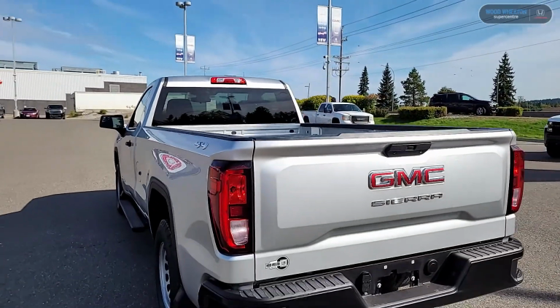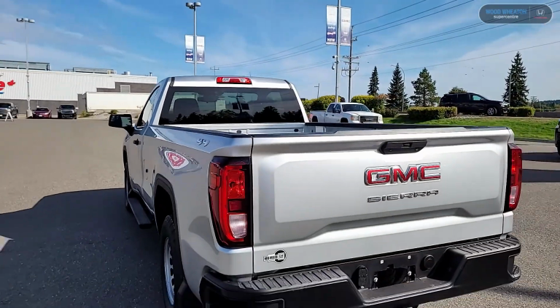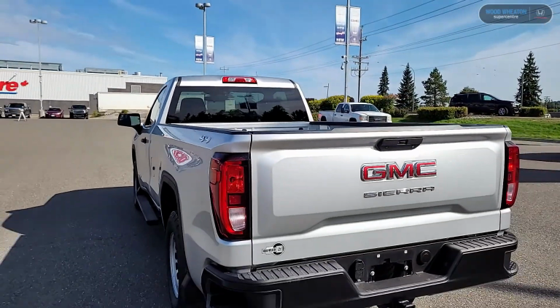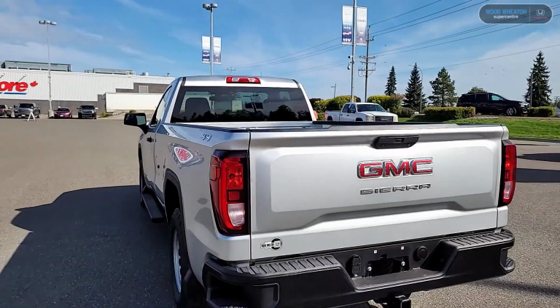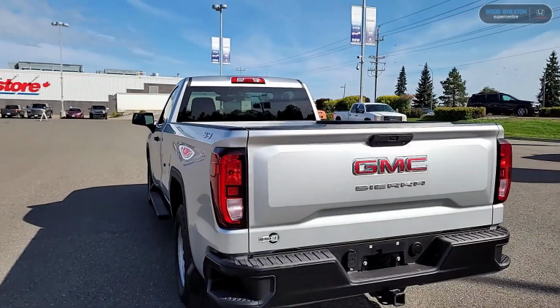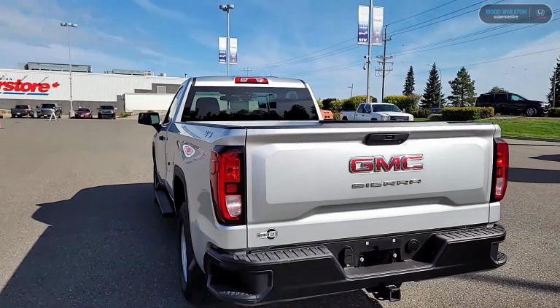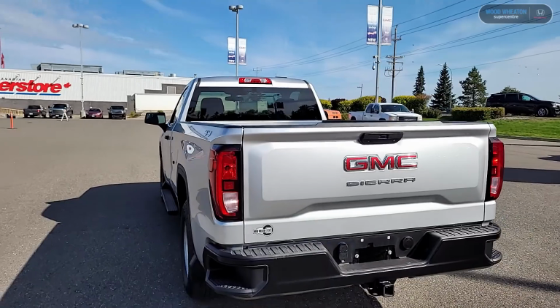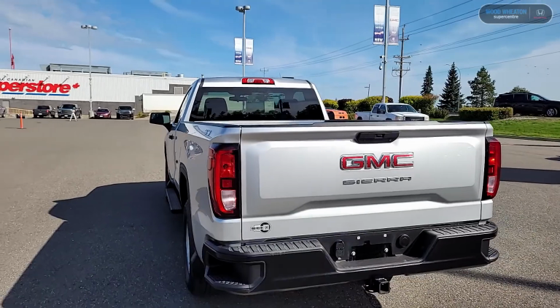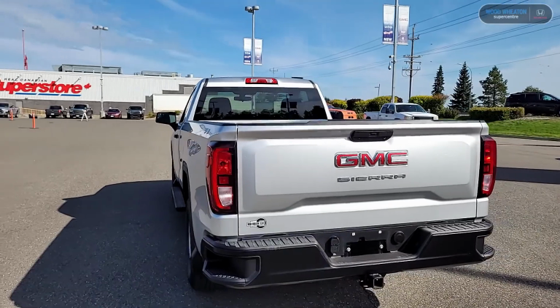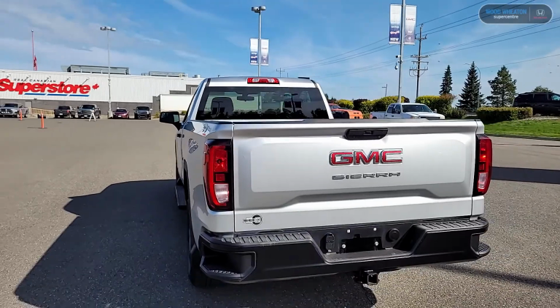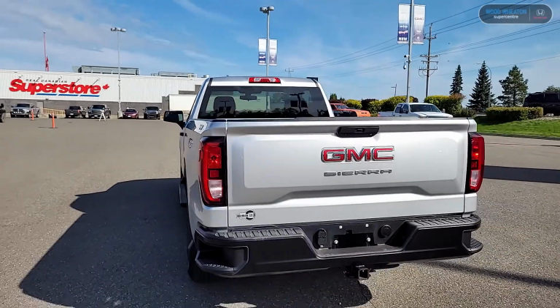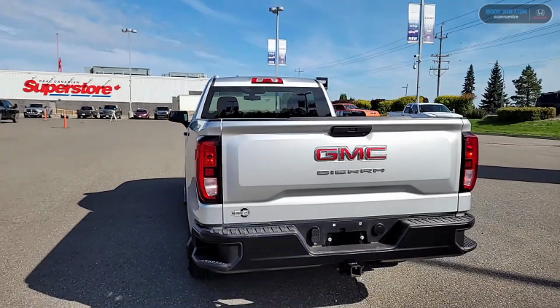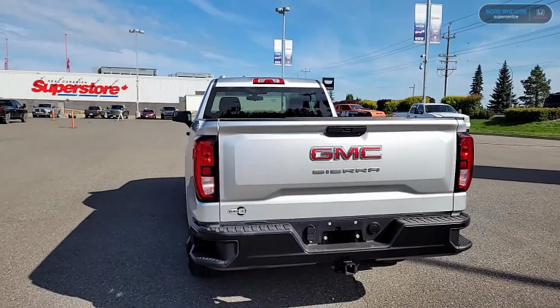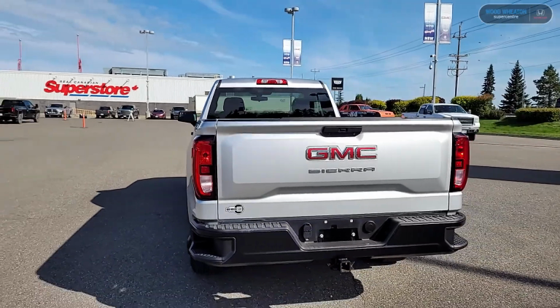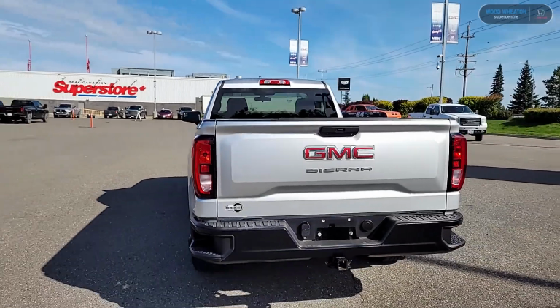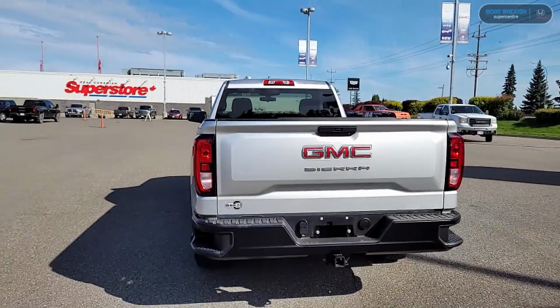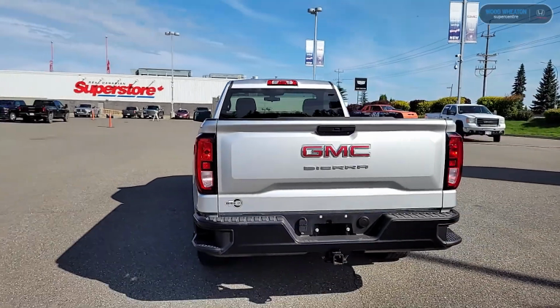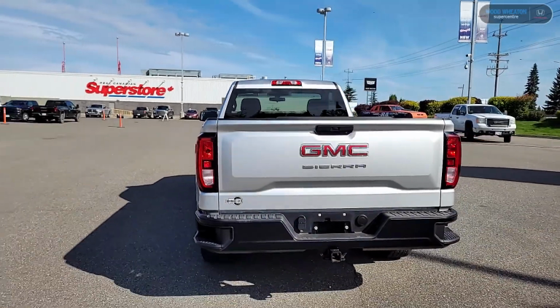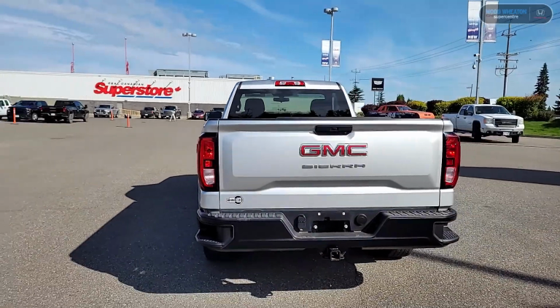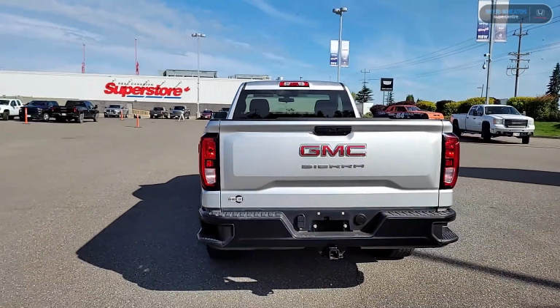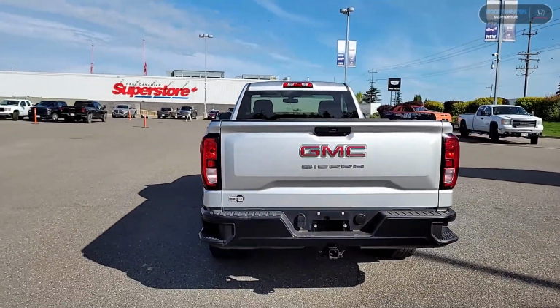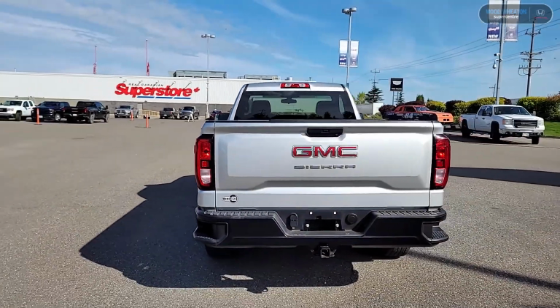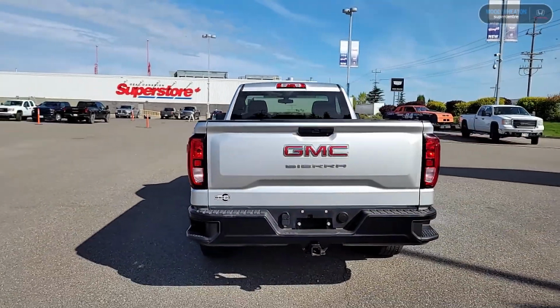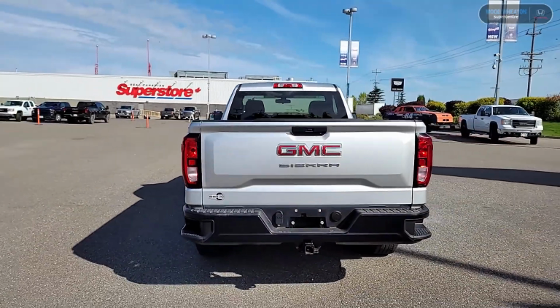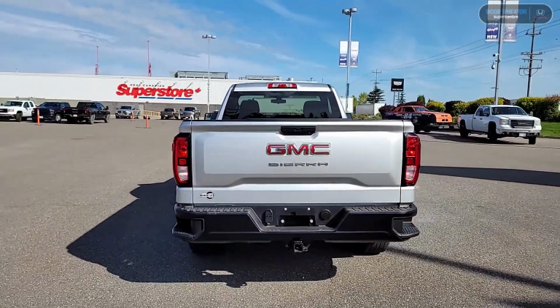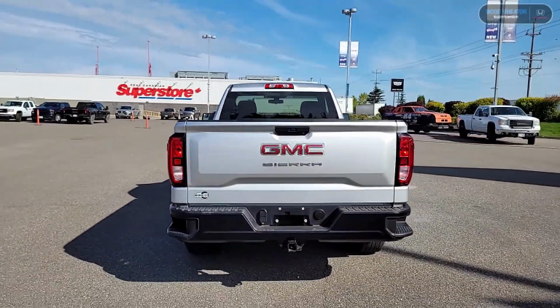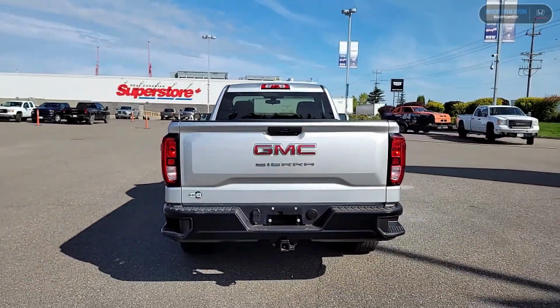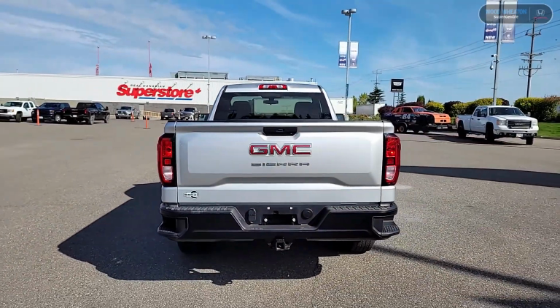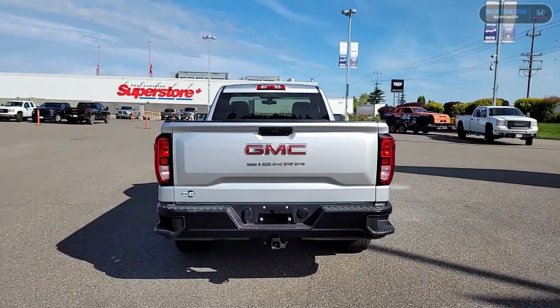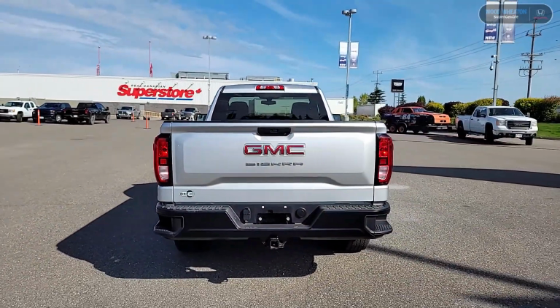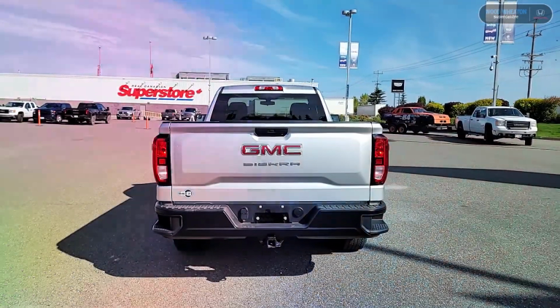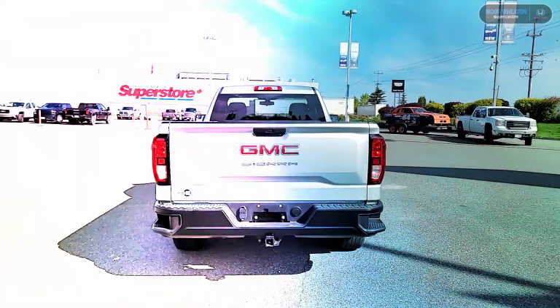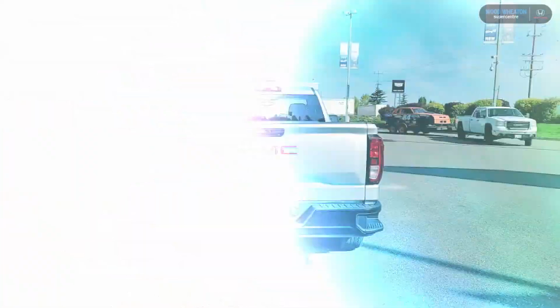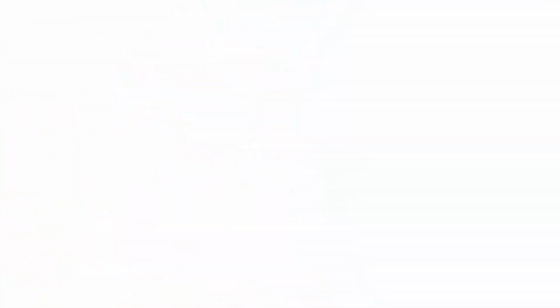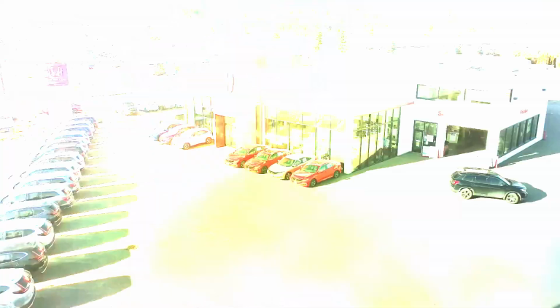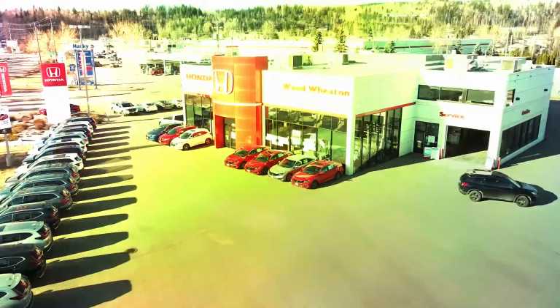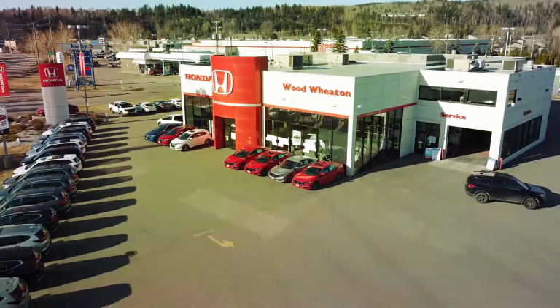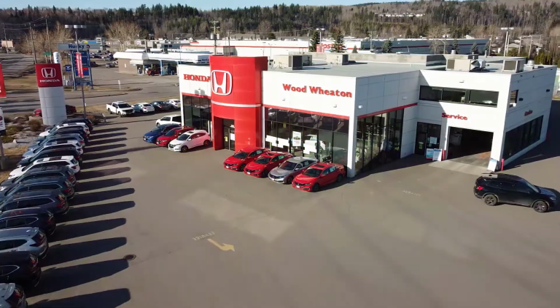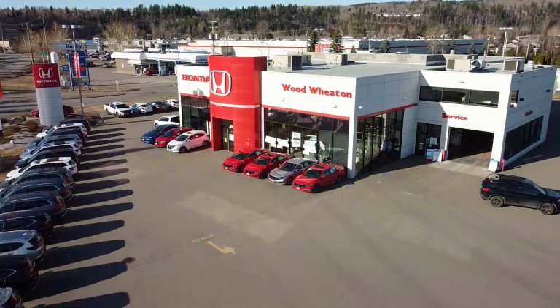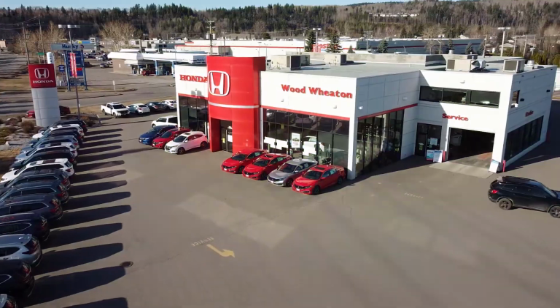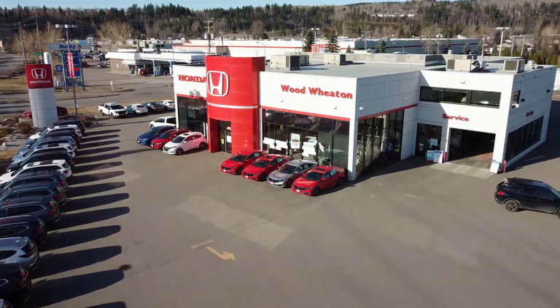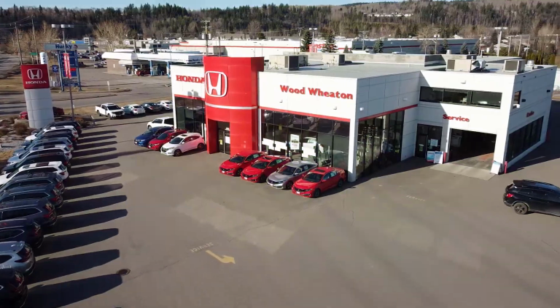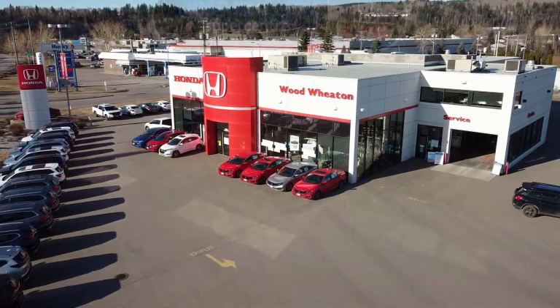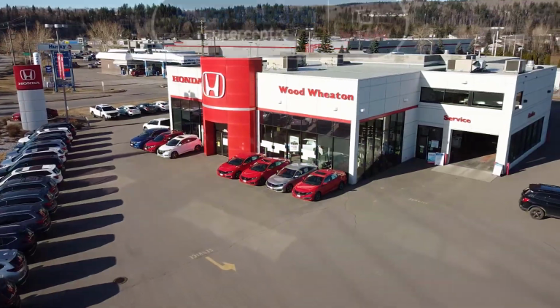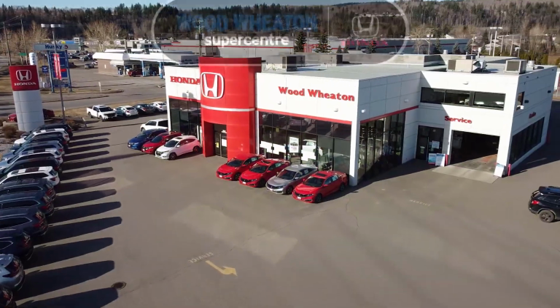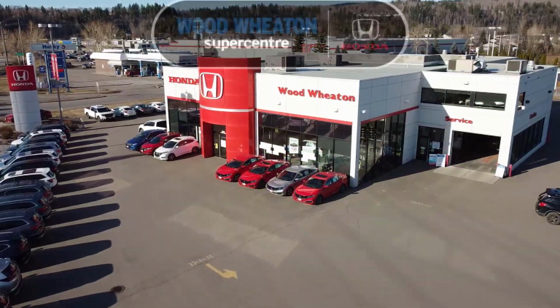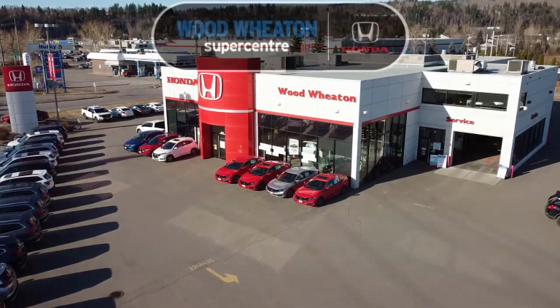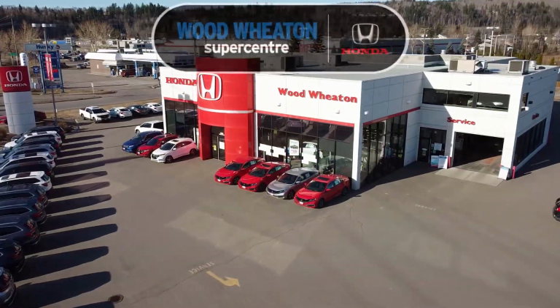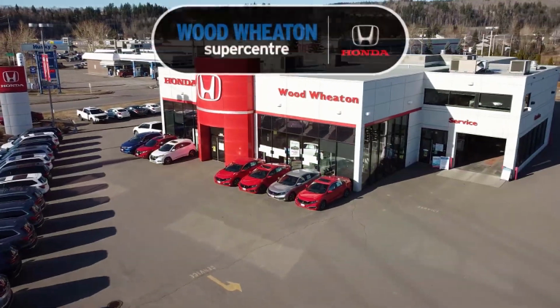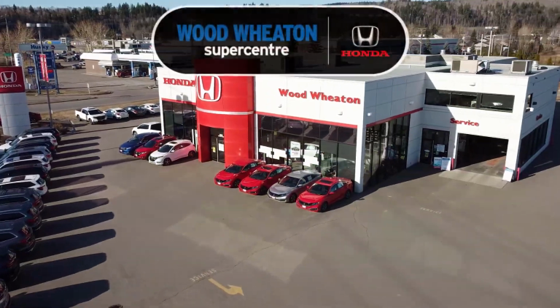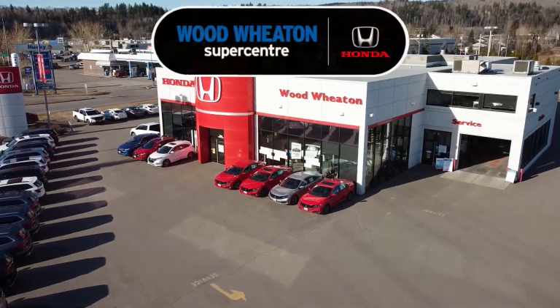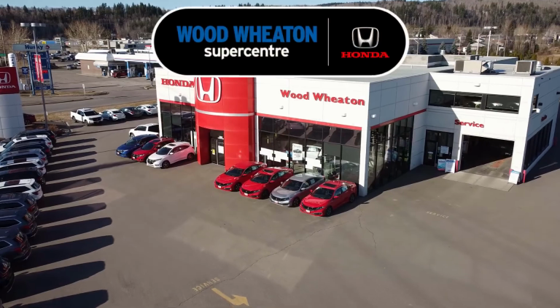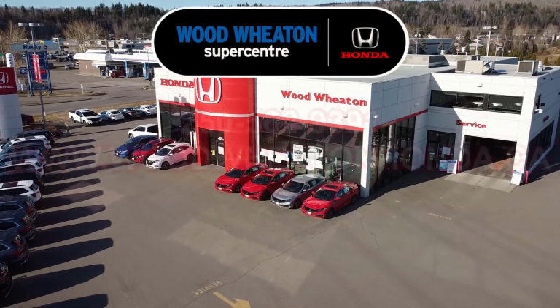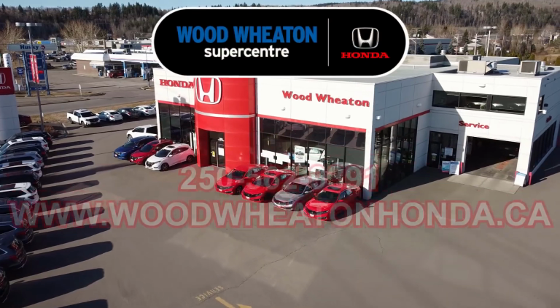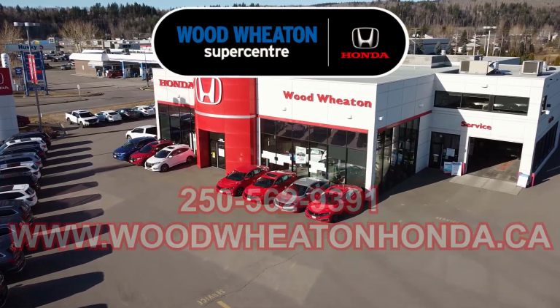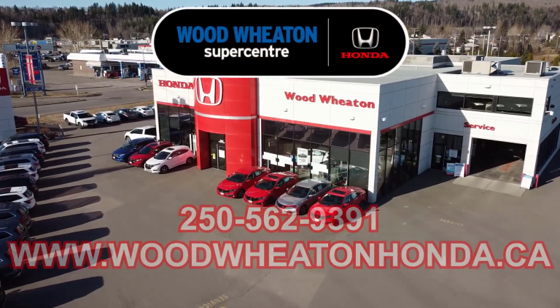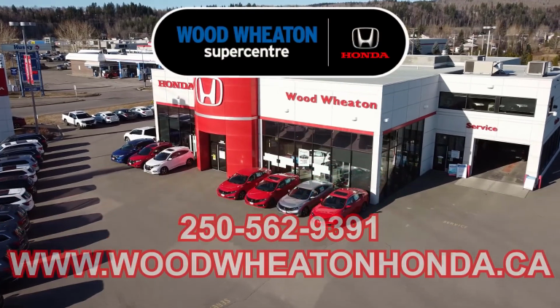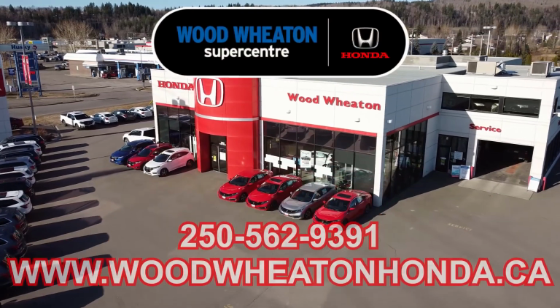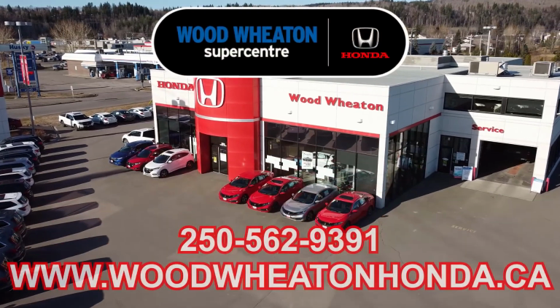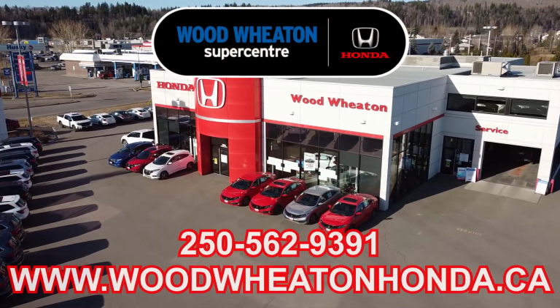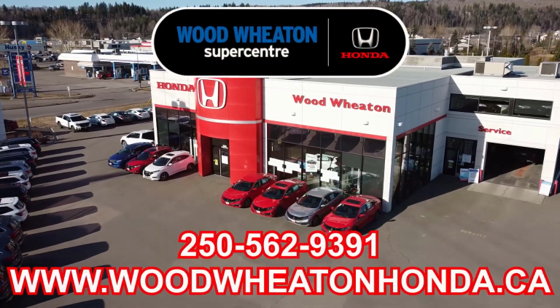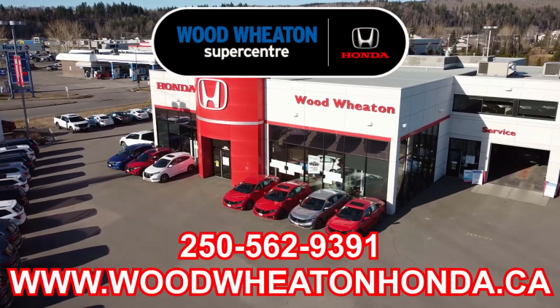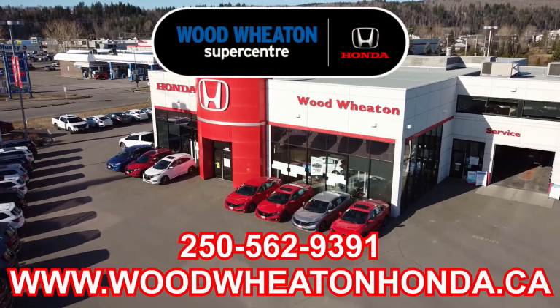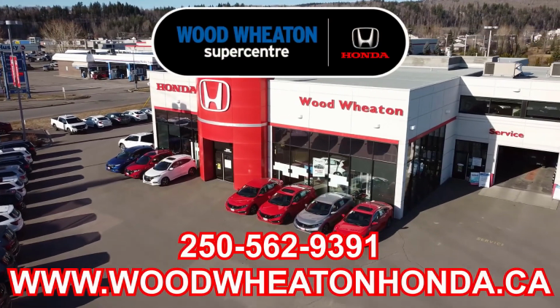And a reminder that if you guys have any questions about this truck or any of our other used vehicles, call the number below or check us out online.